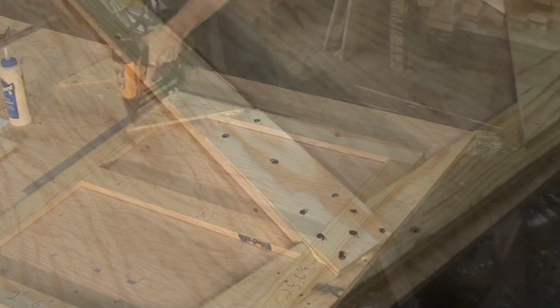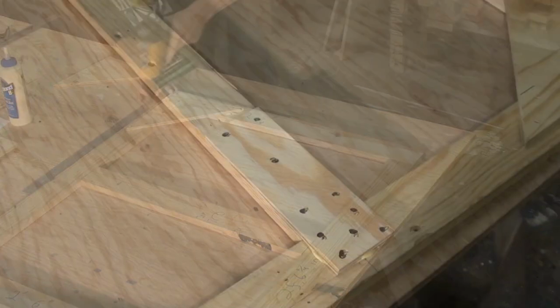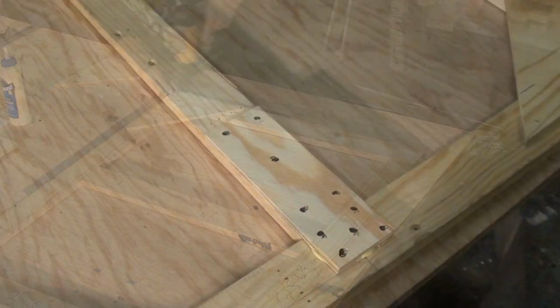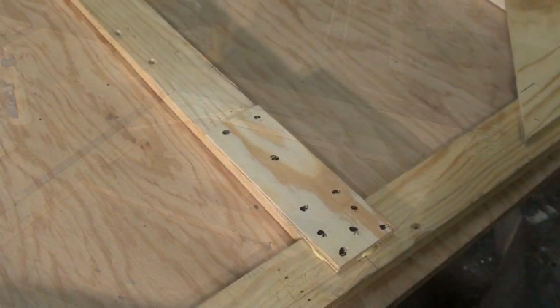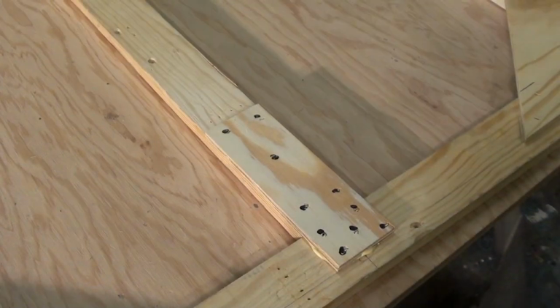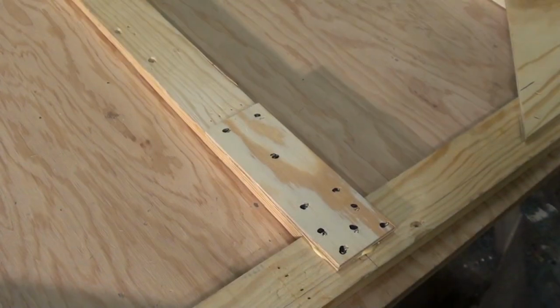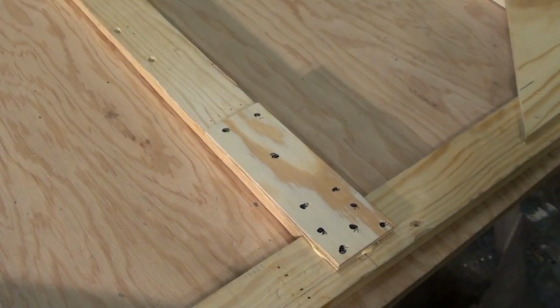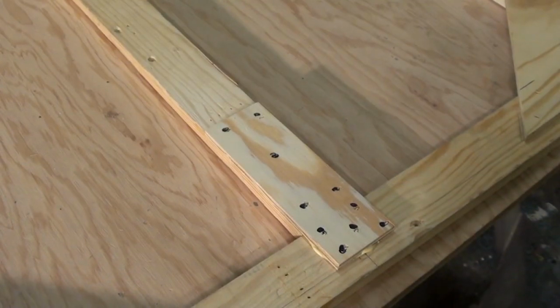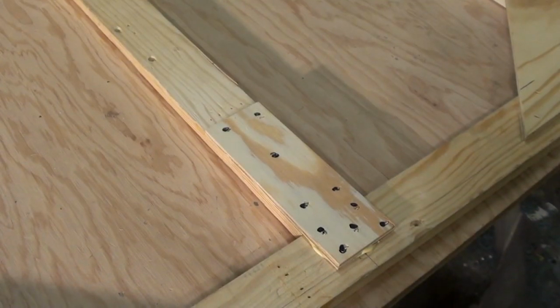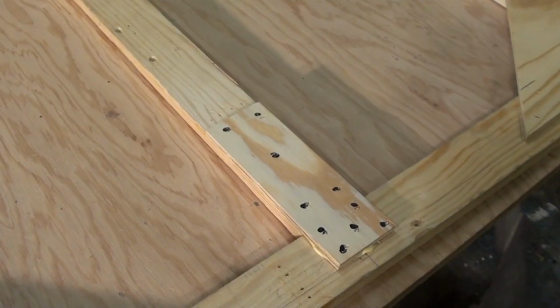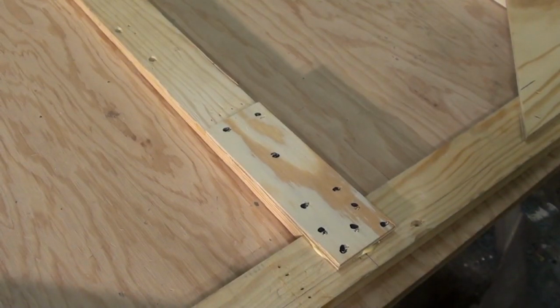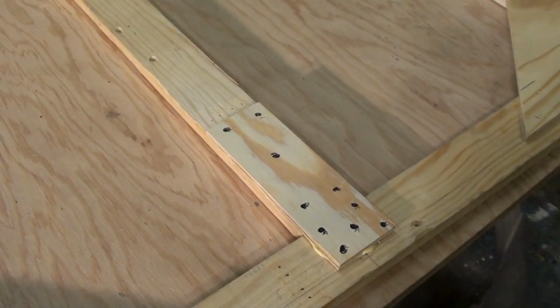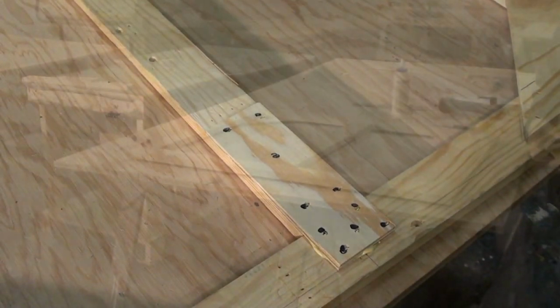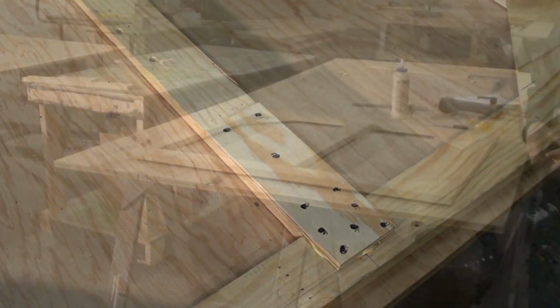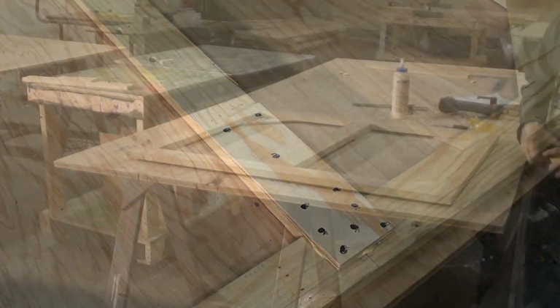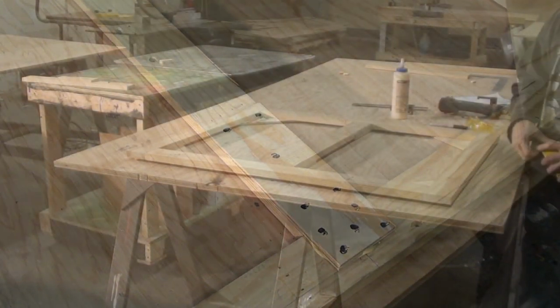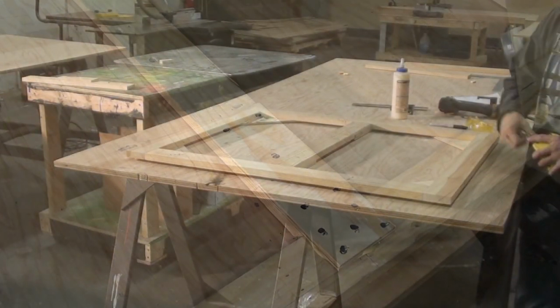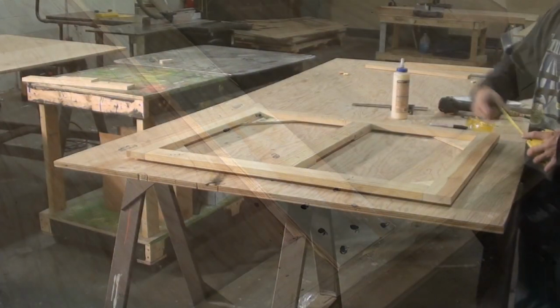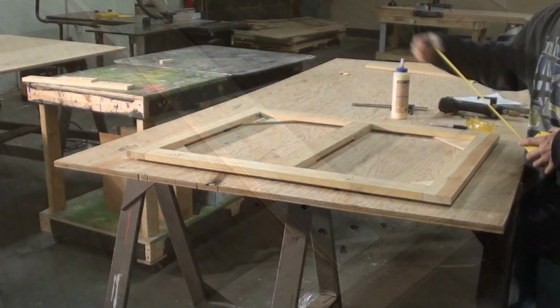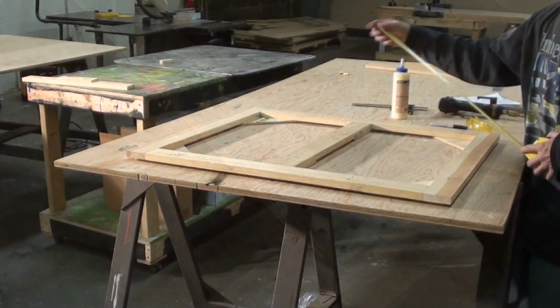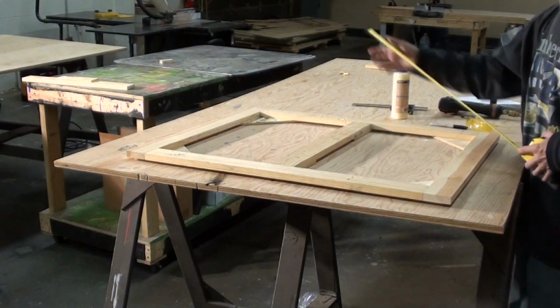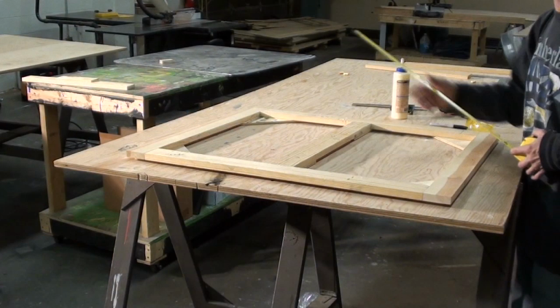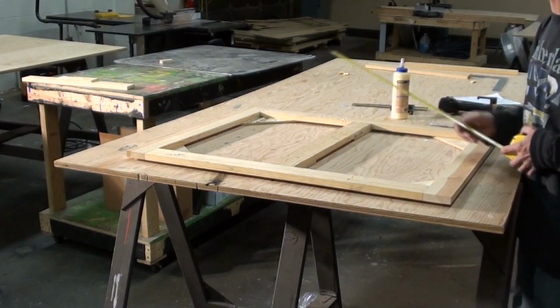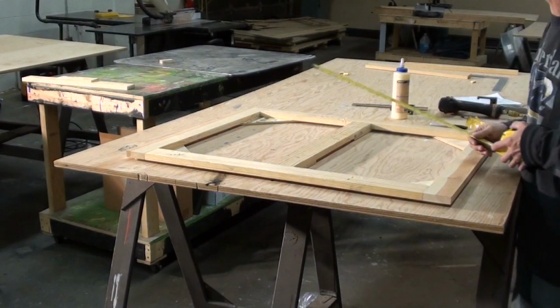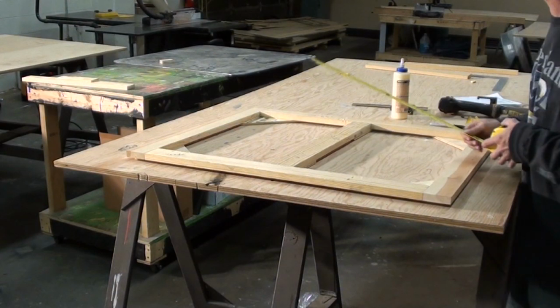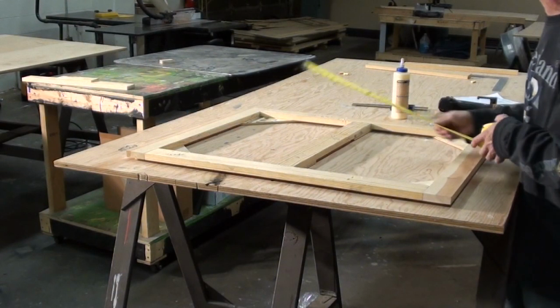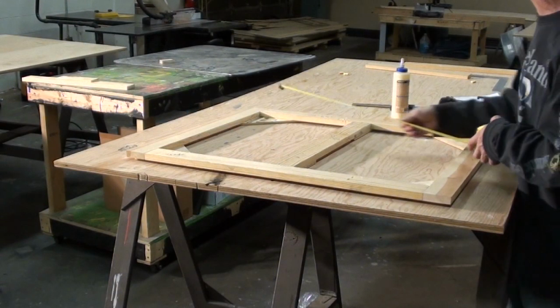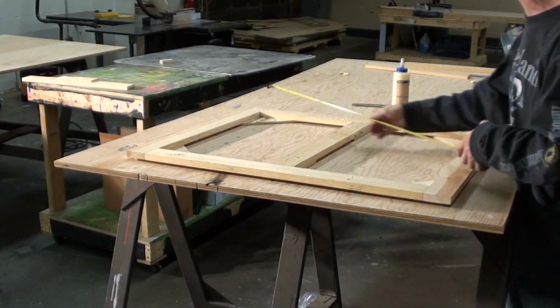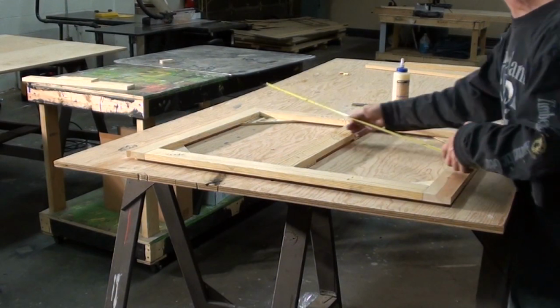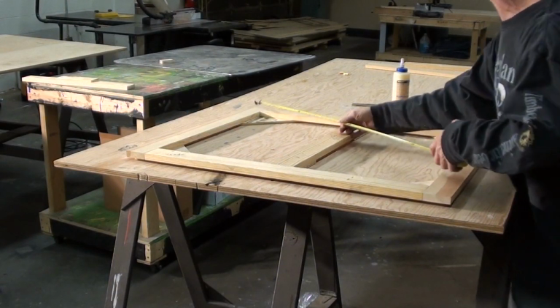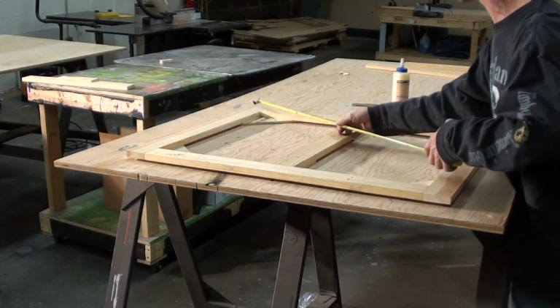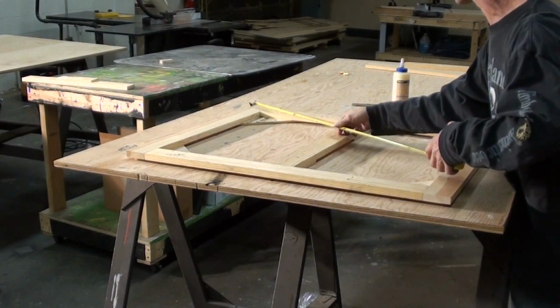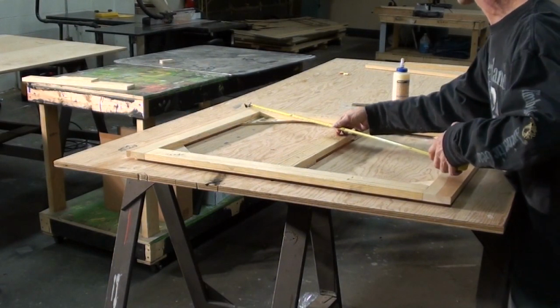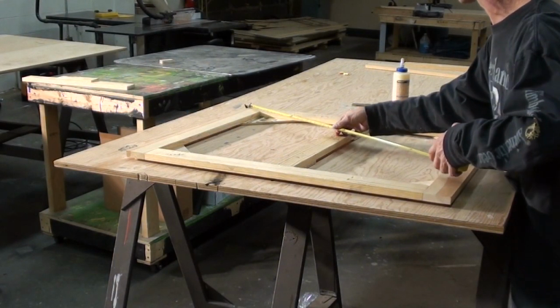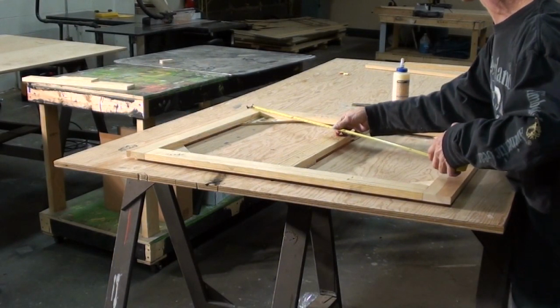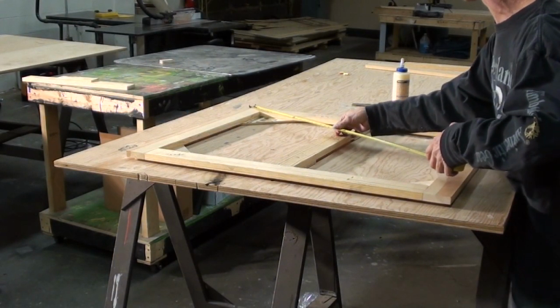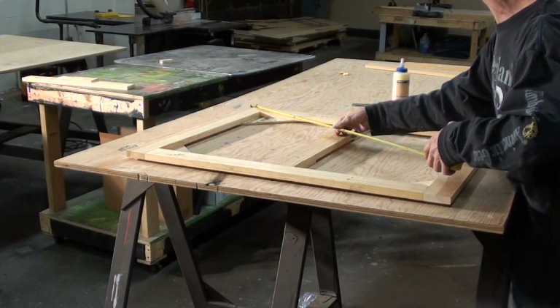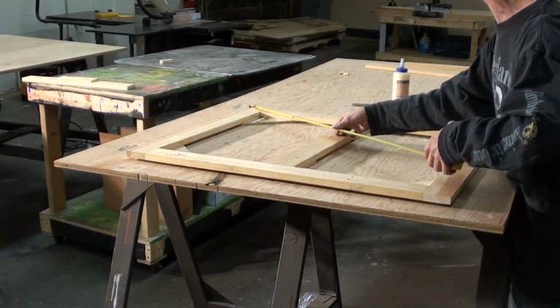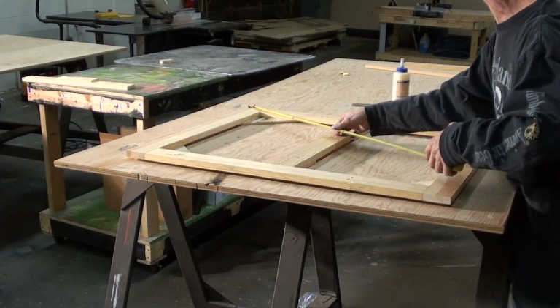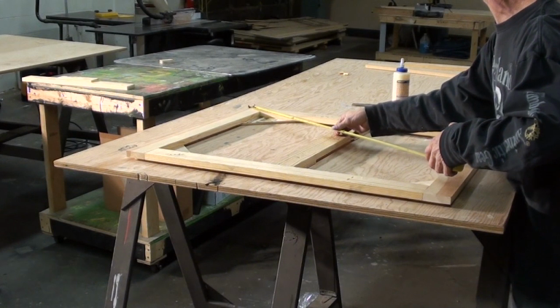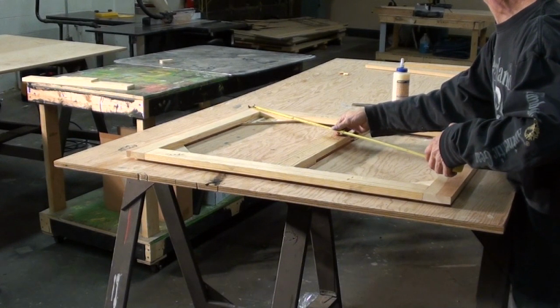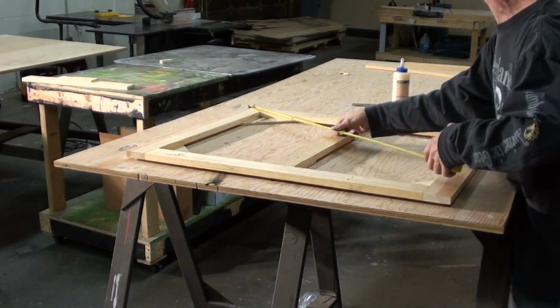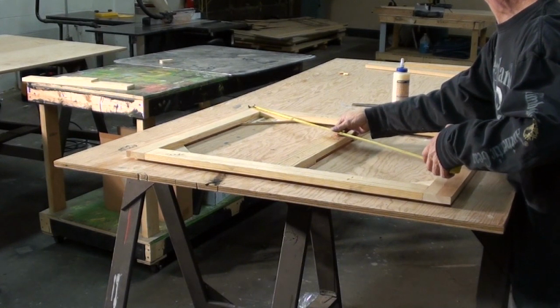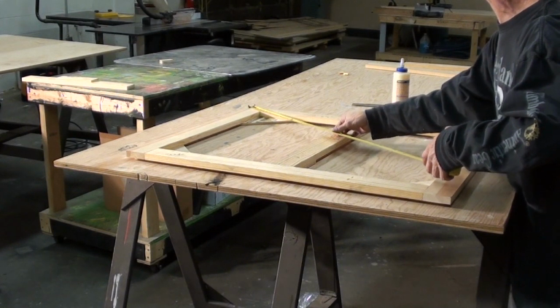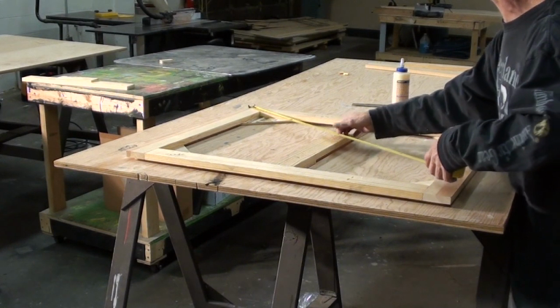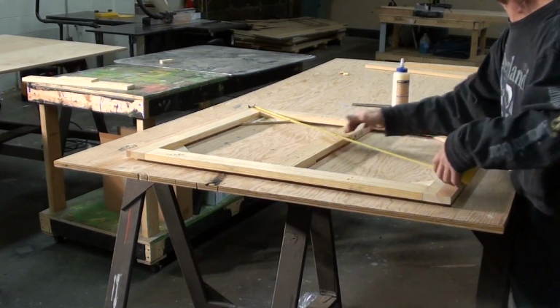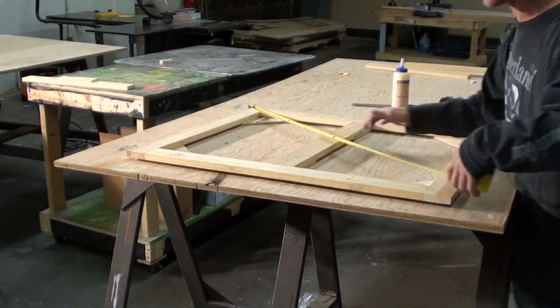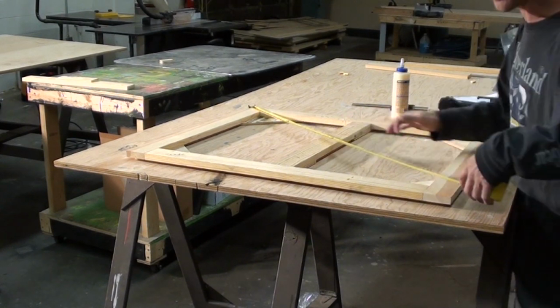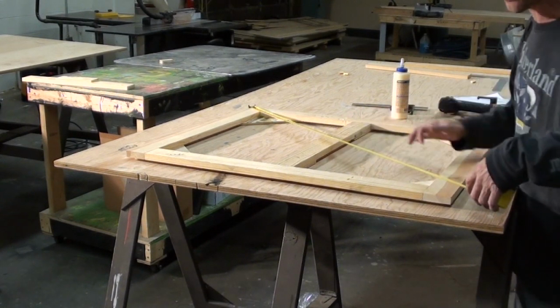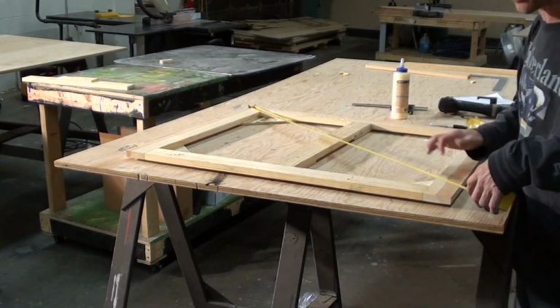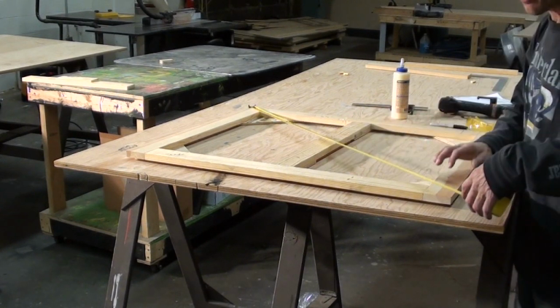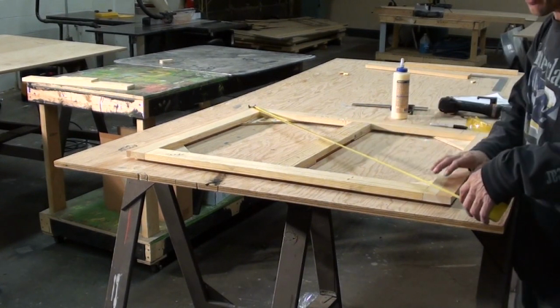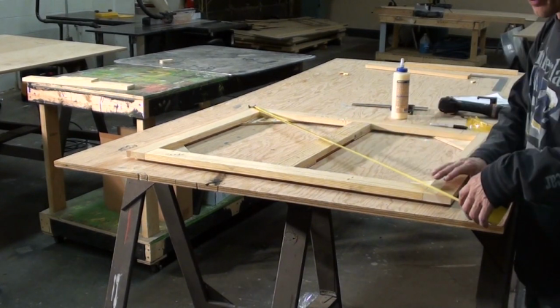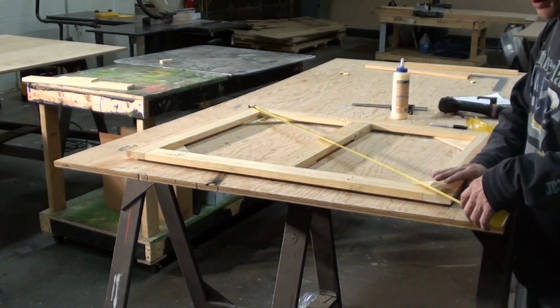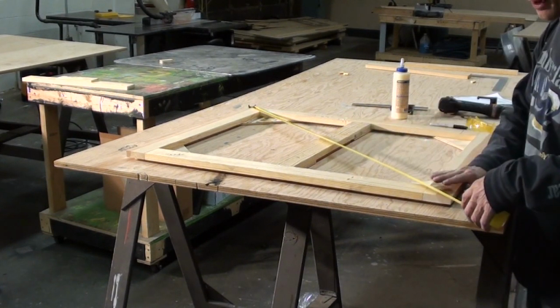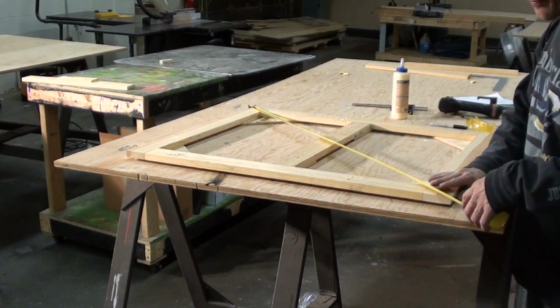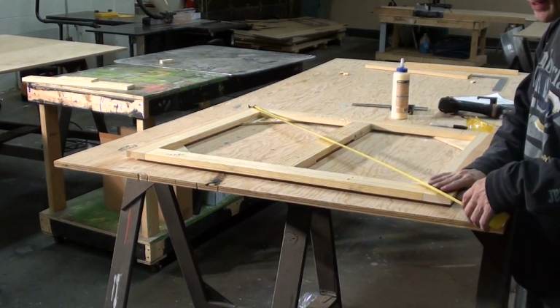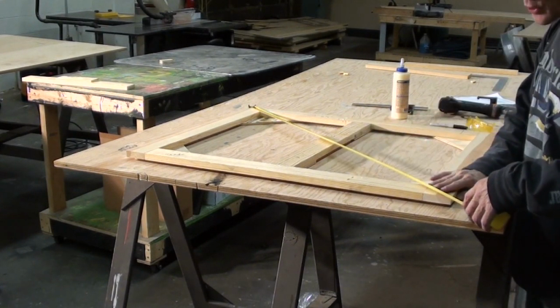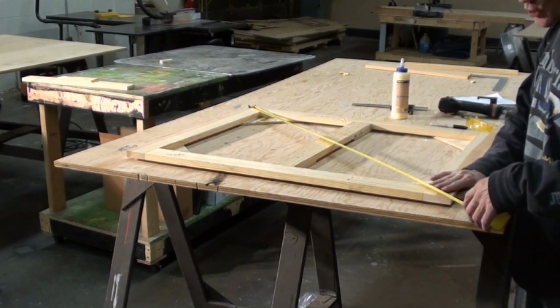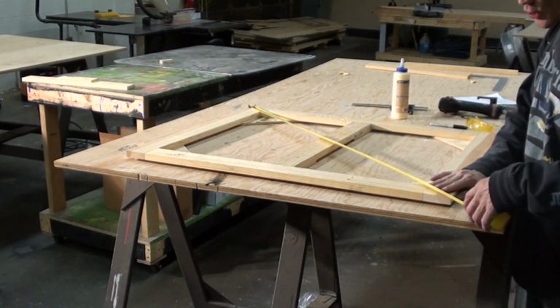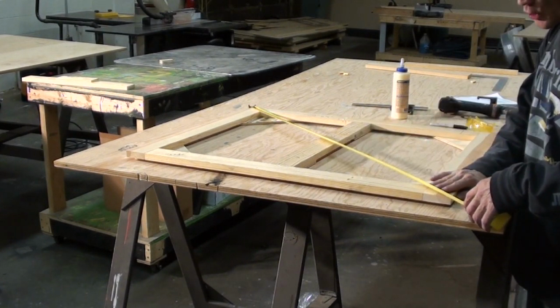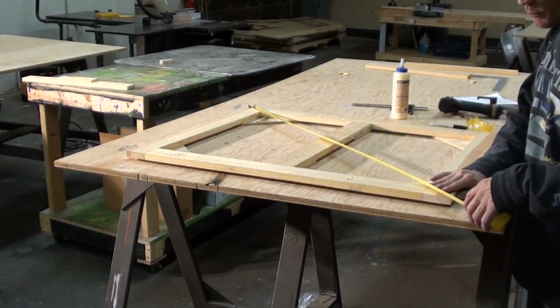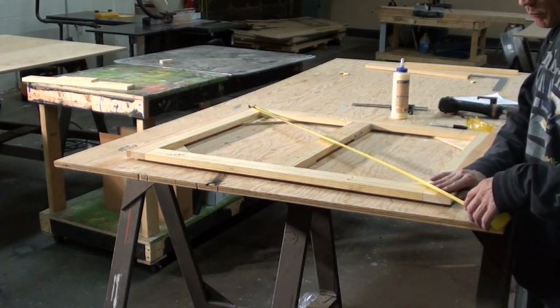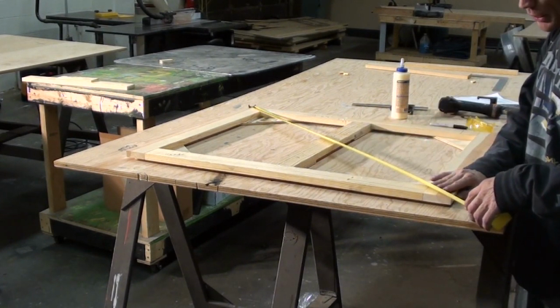Do the same for the keystones. If the frame is square, it will measure out exactly the same.